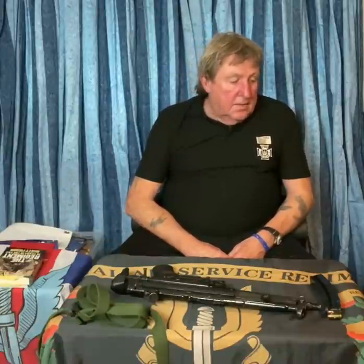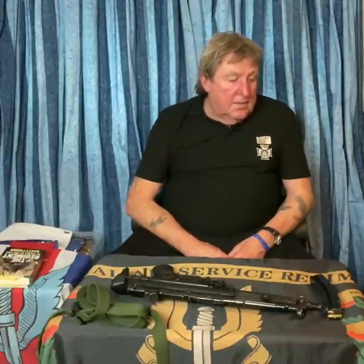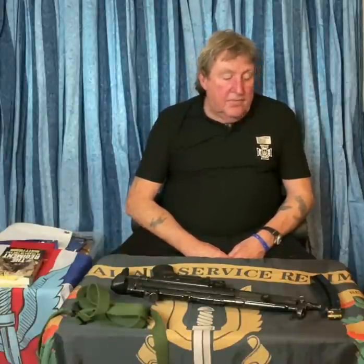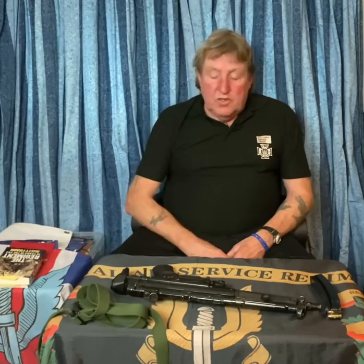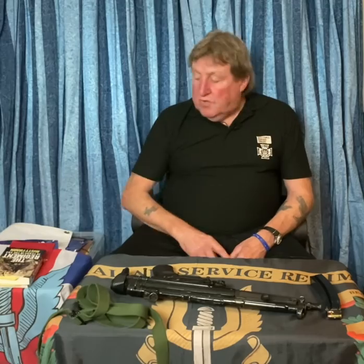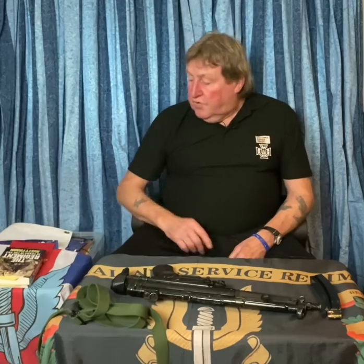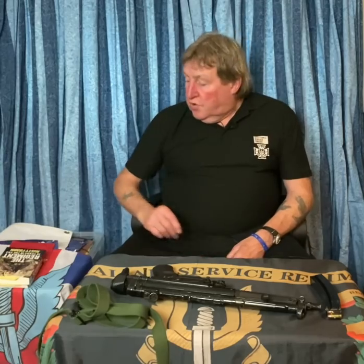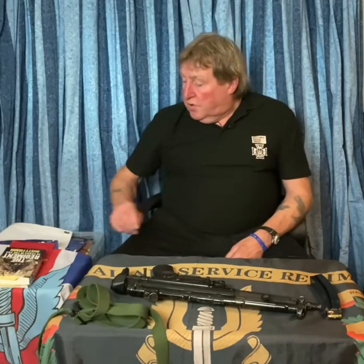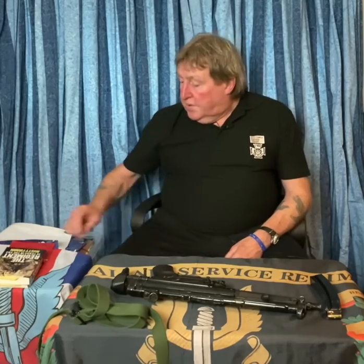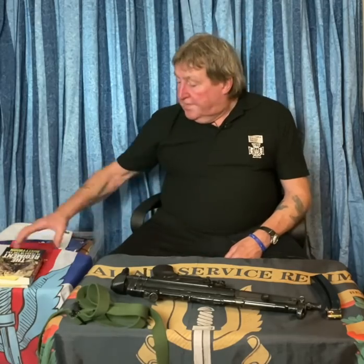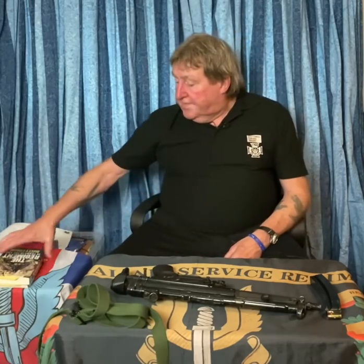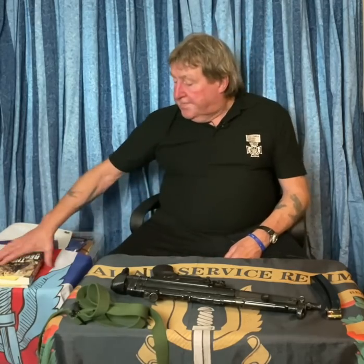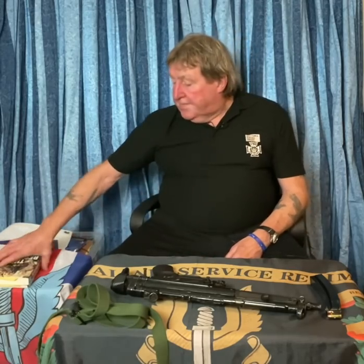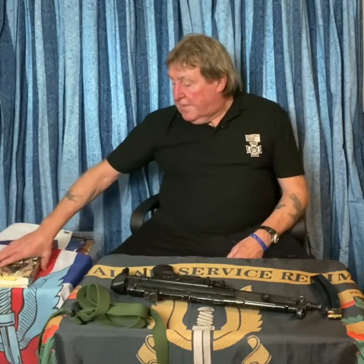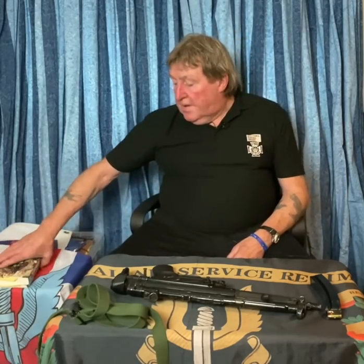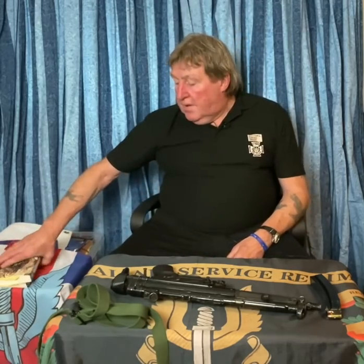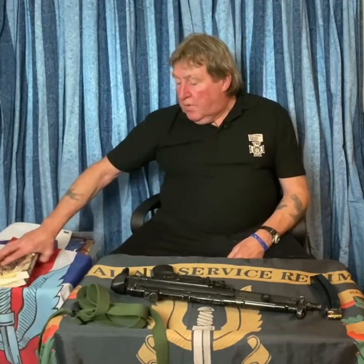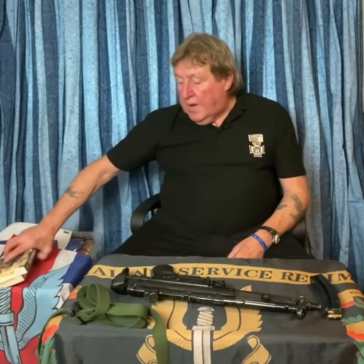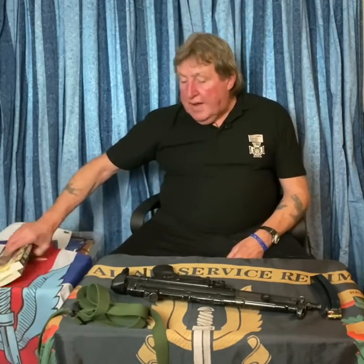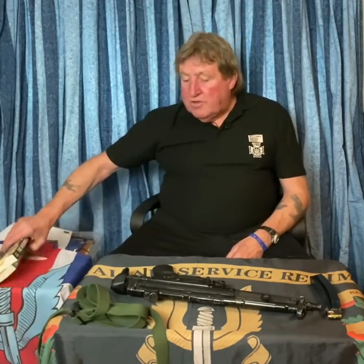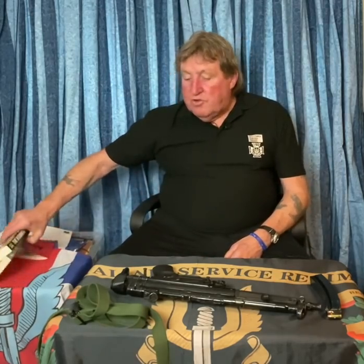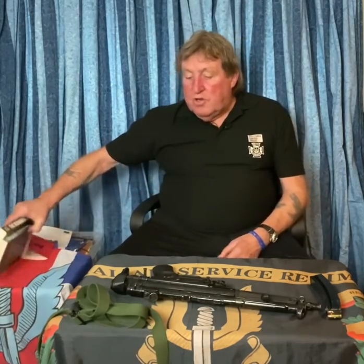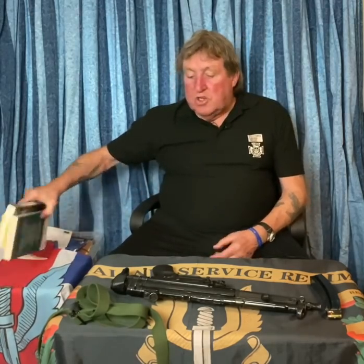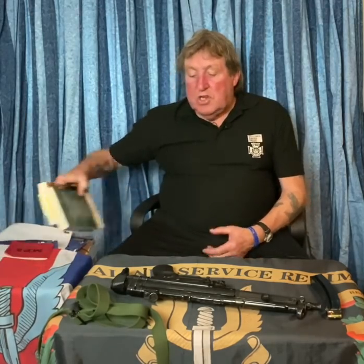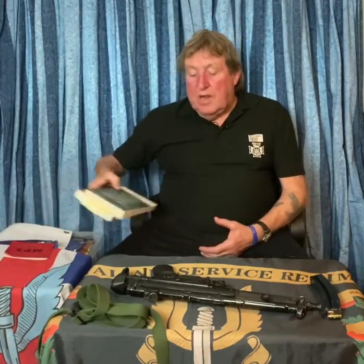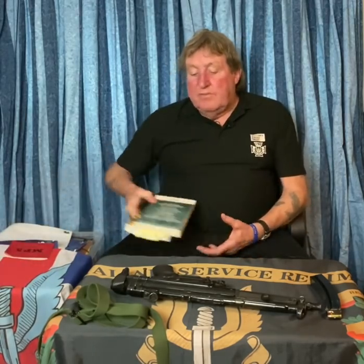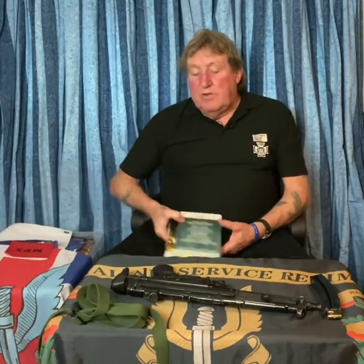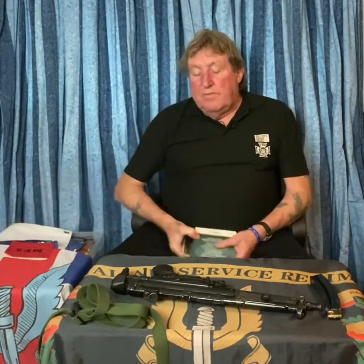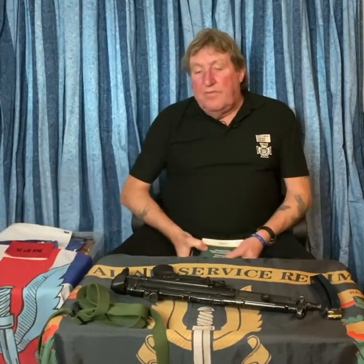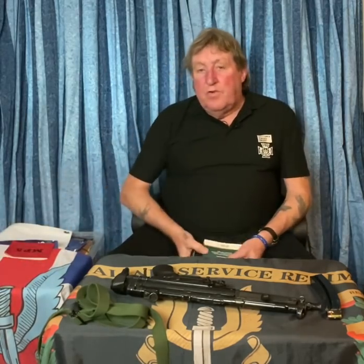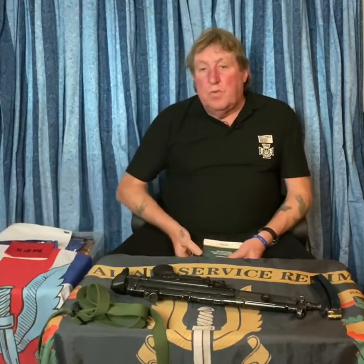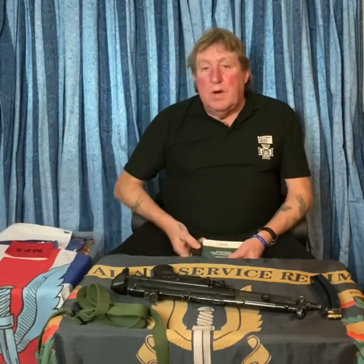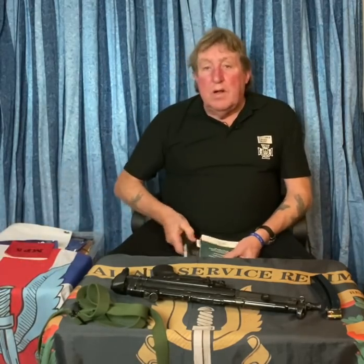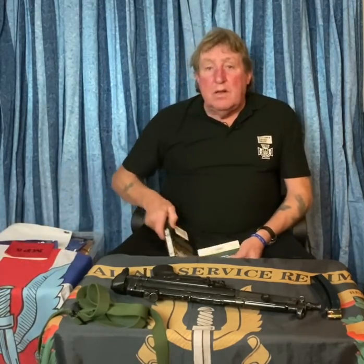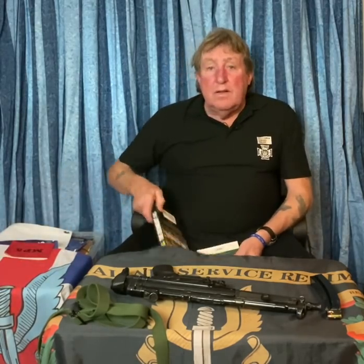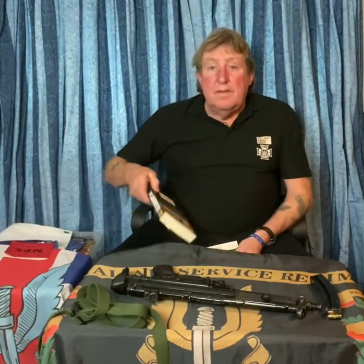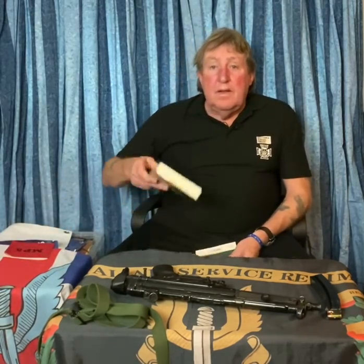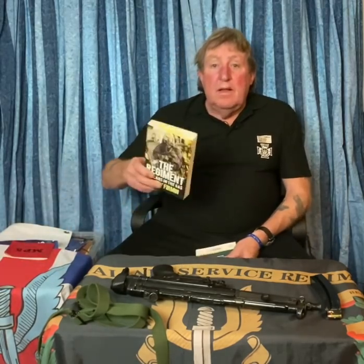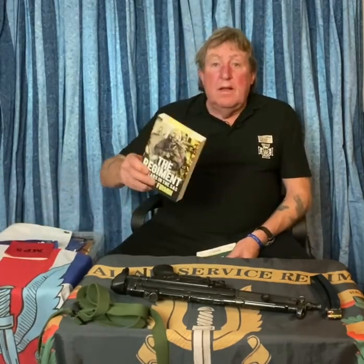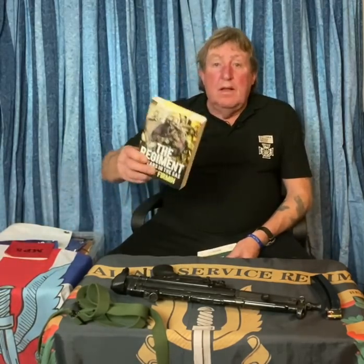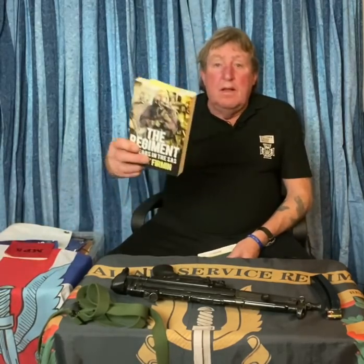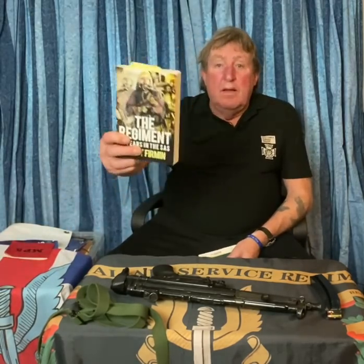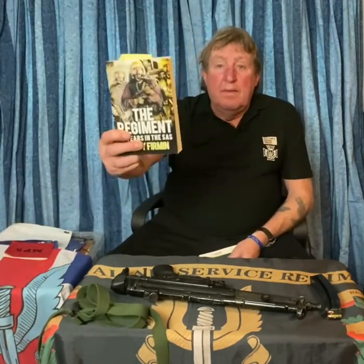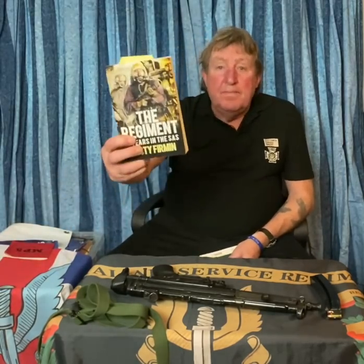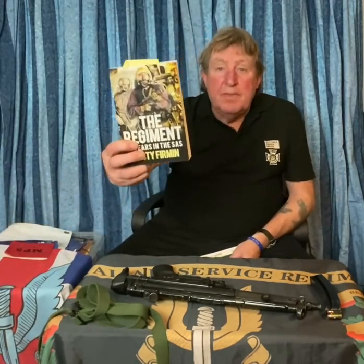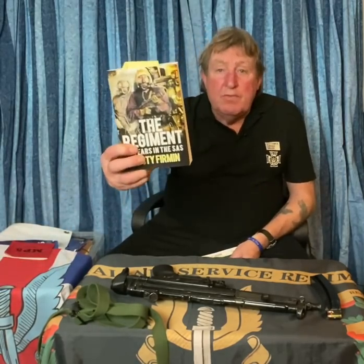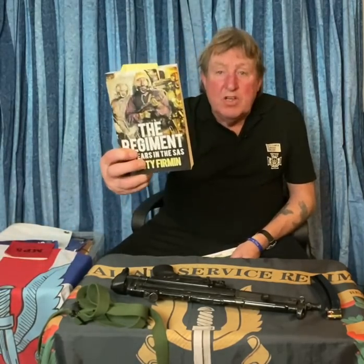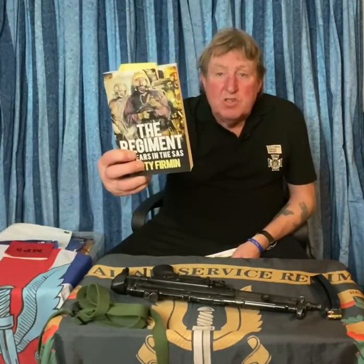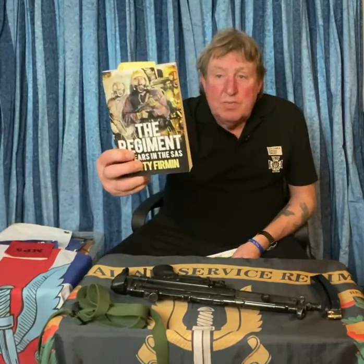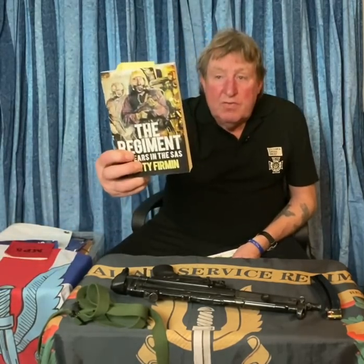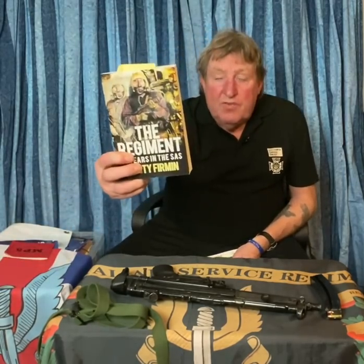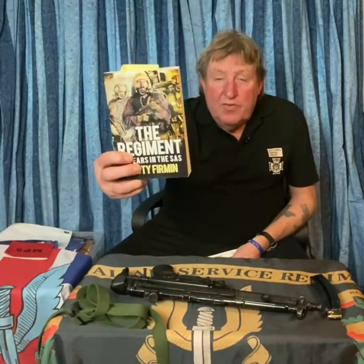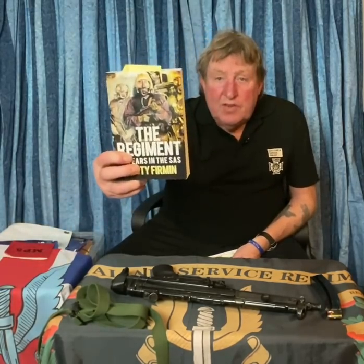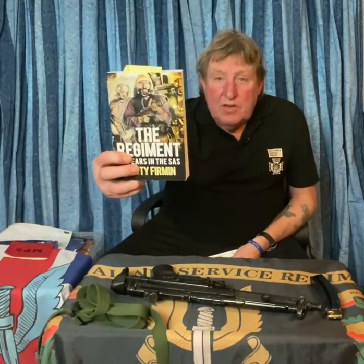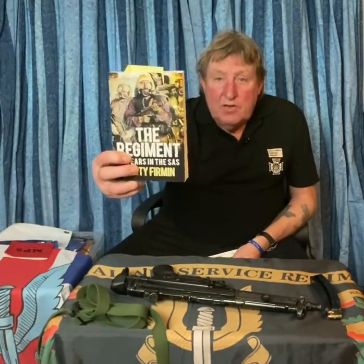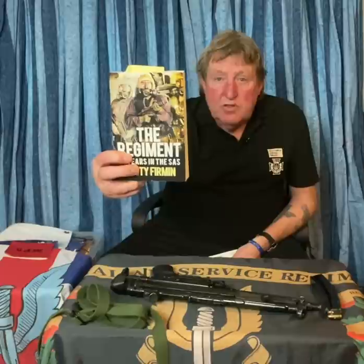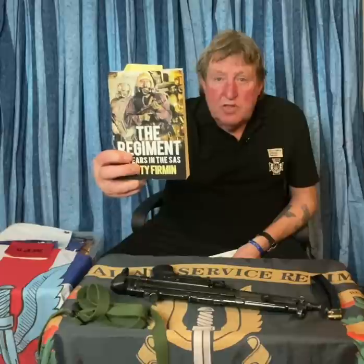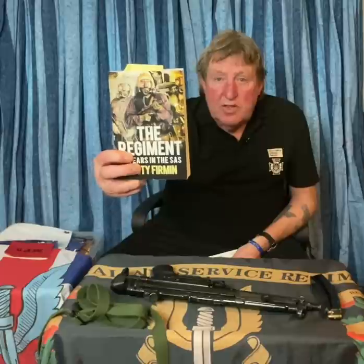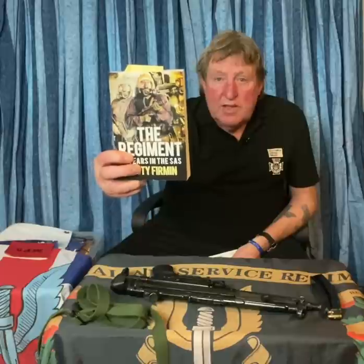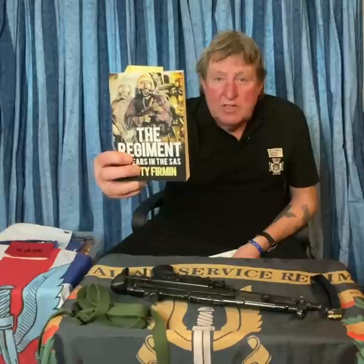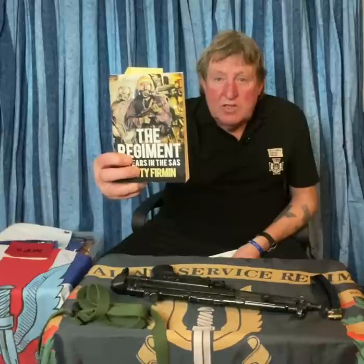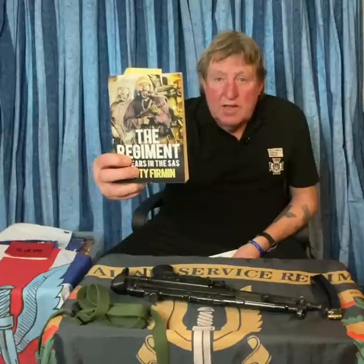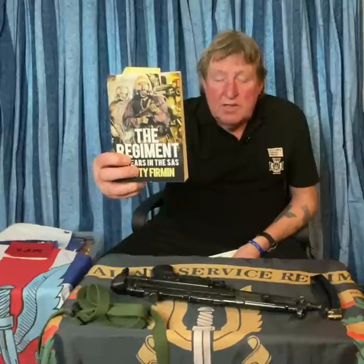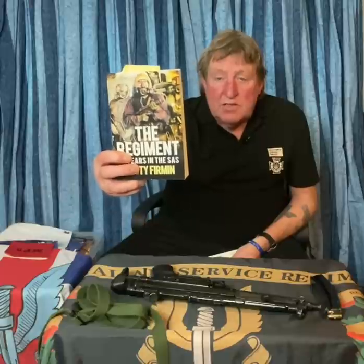Quick introduction — I haven't done one for a while. Fifteen years in the regiment, in the SAS.